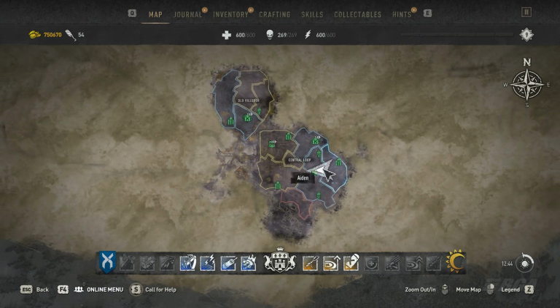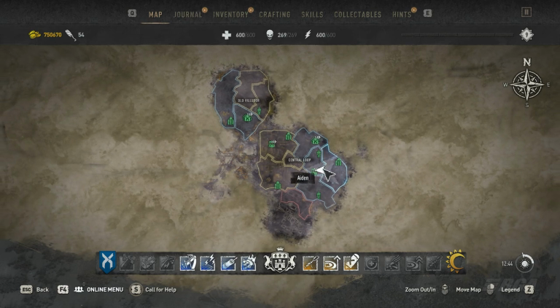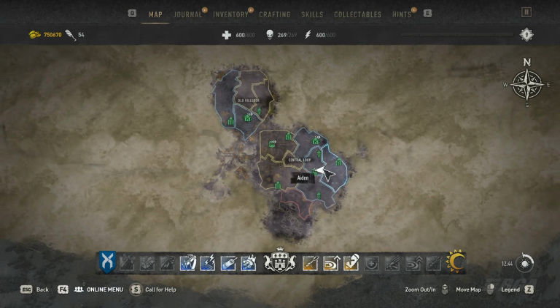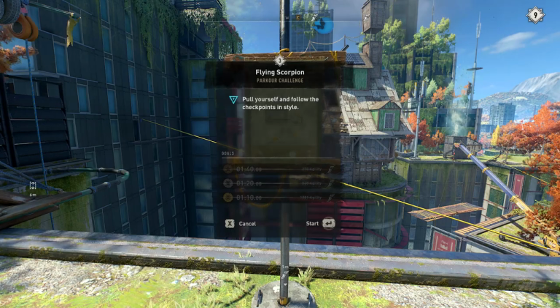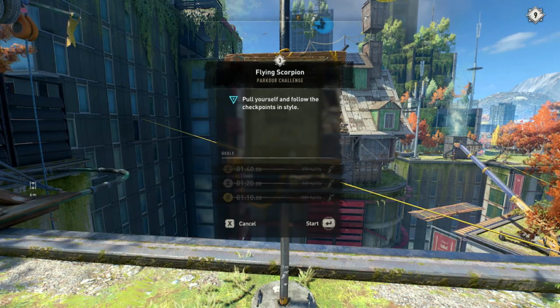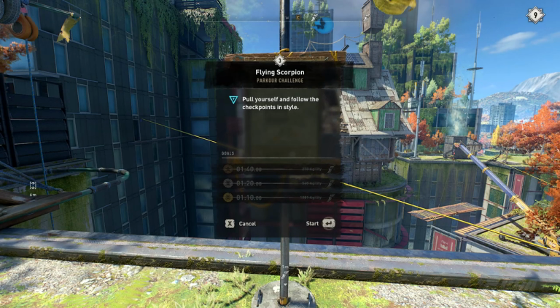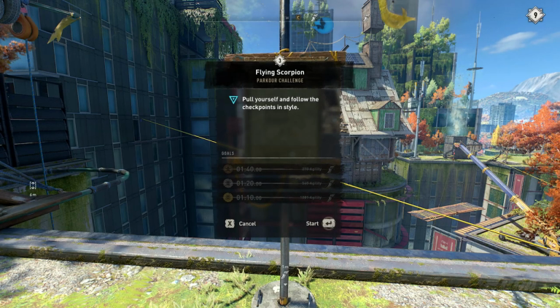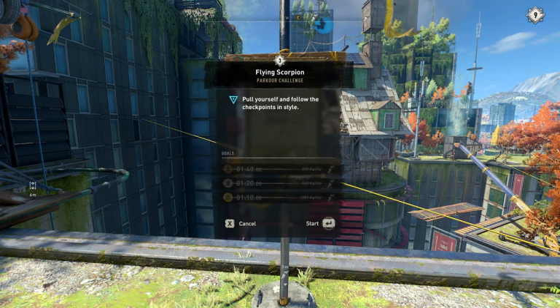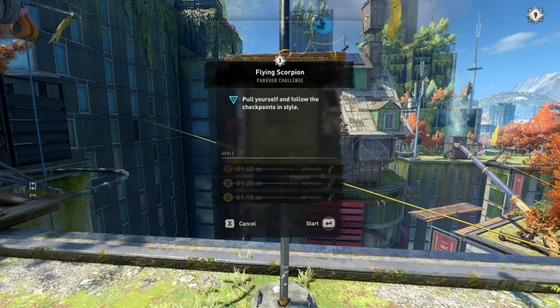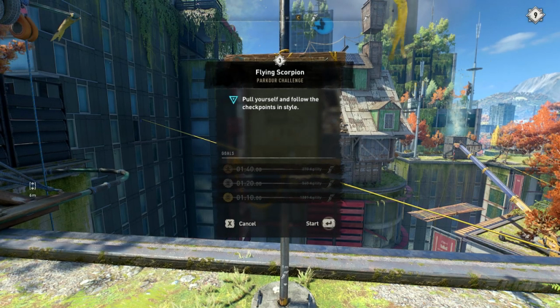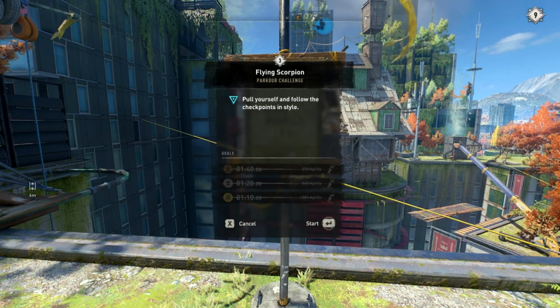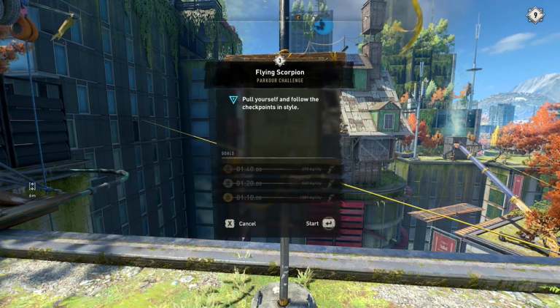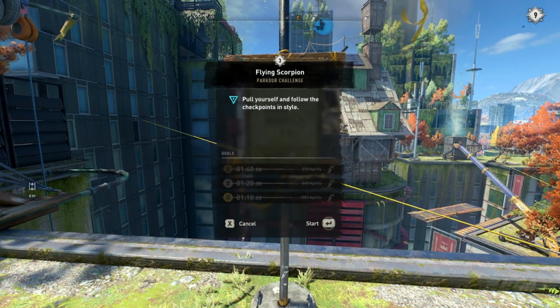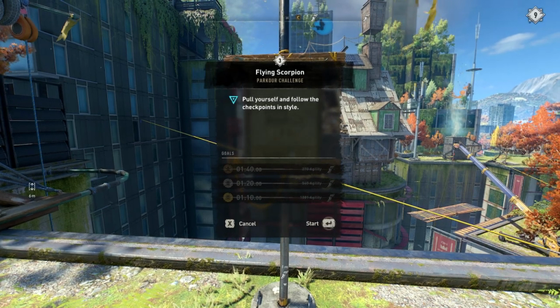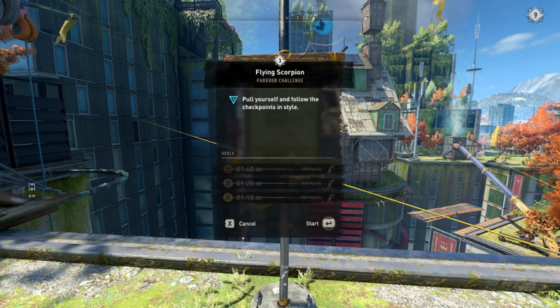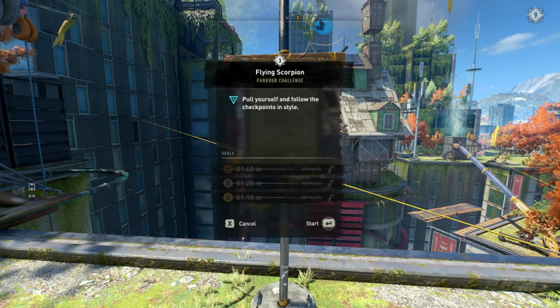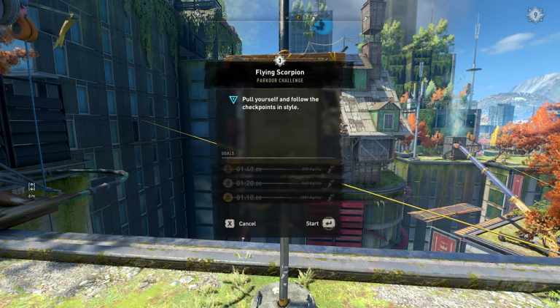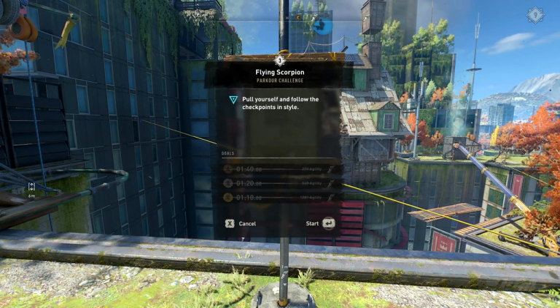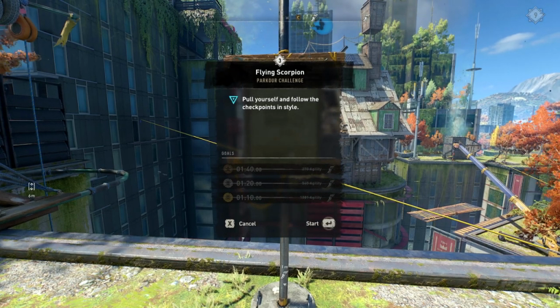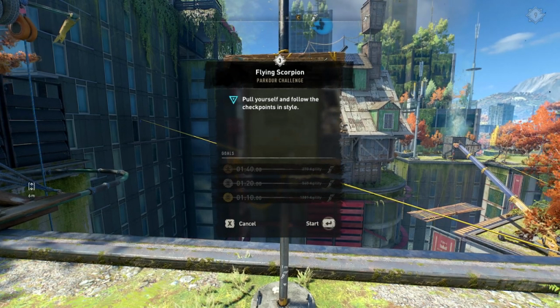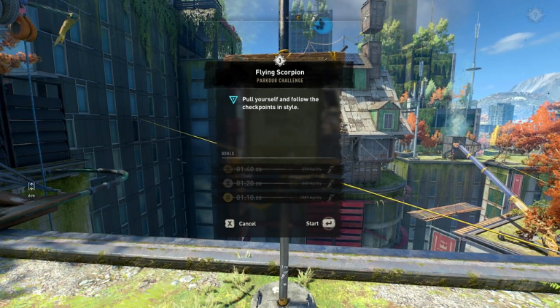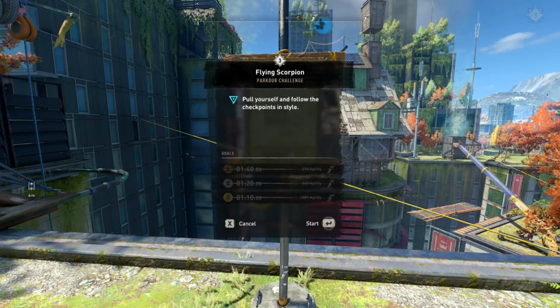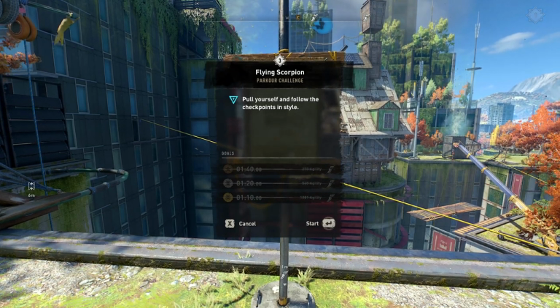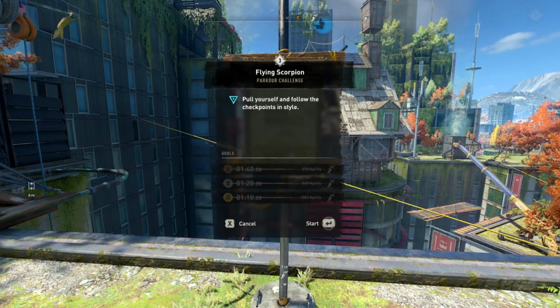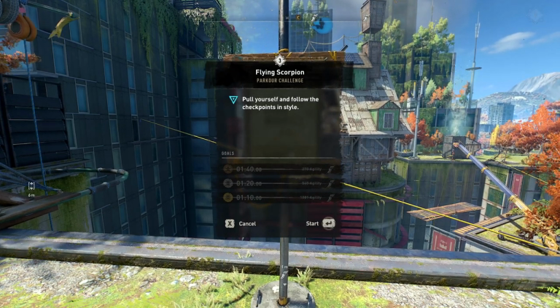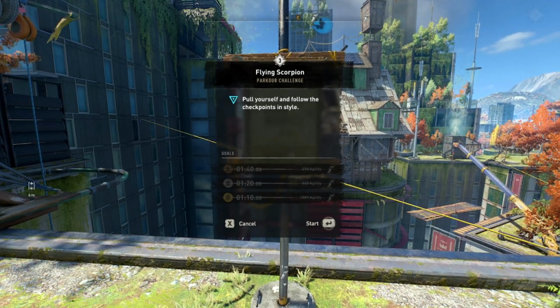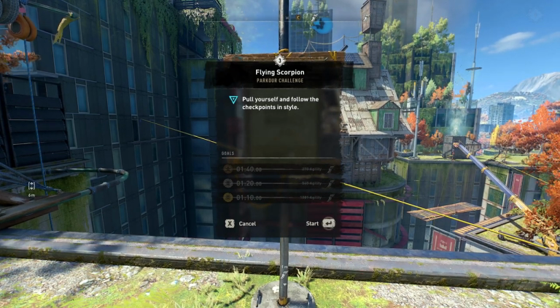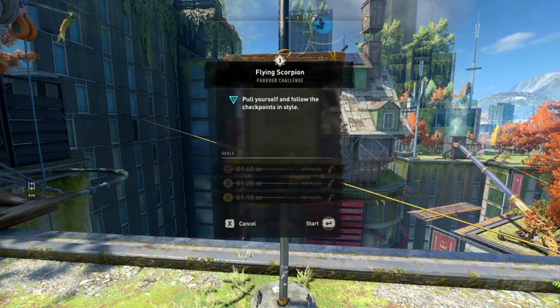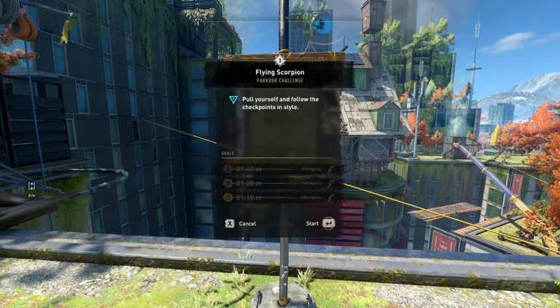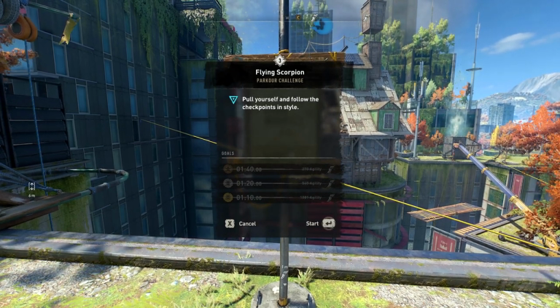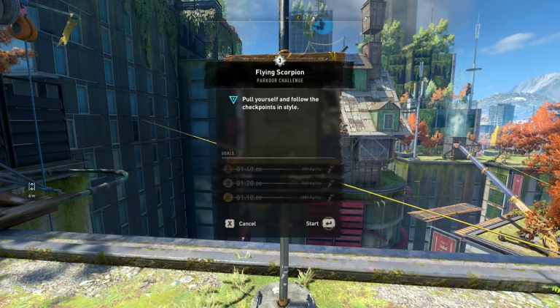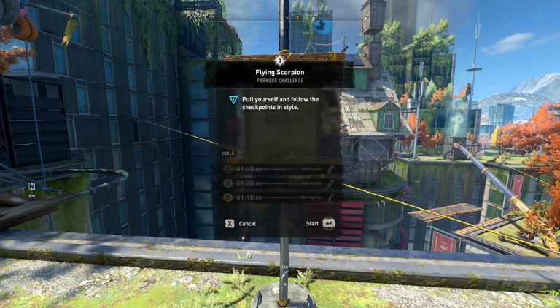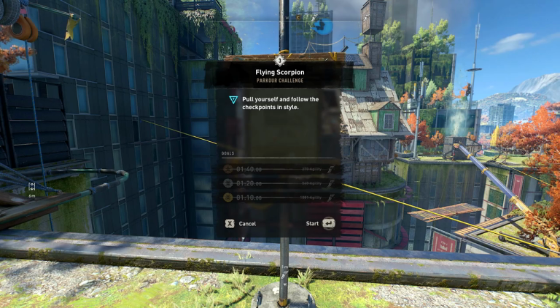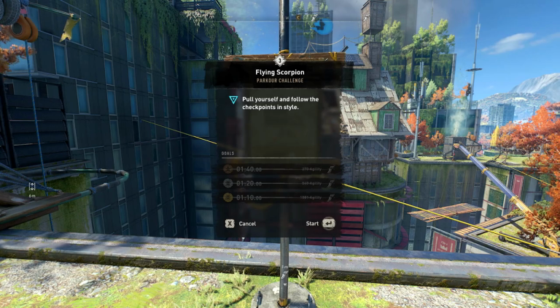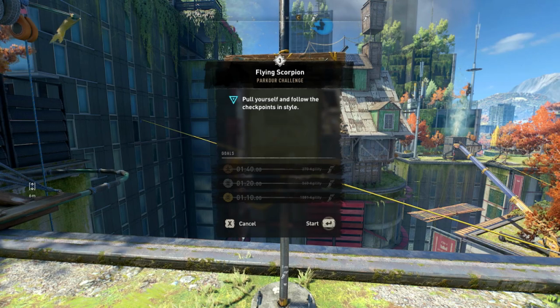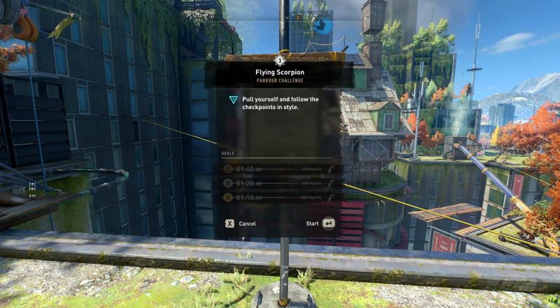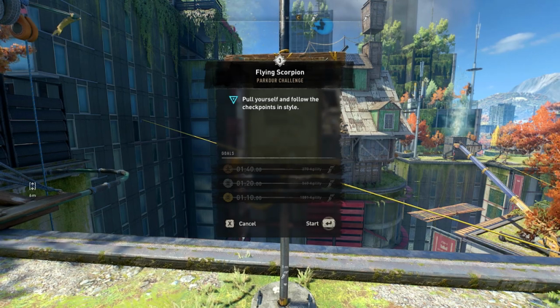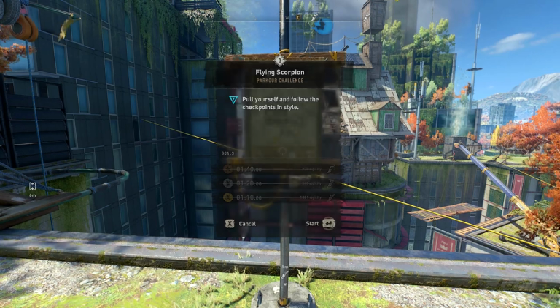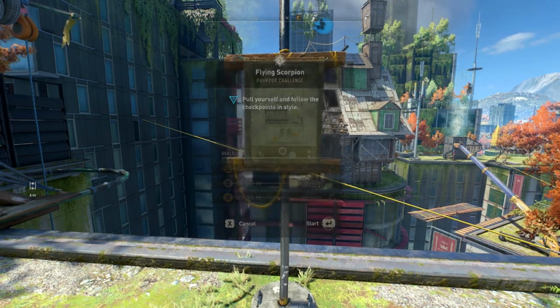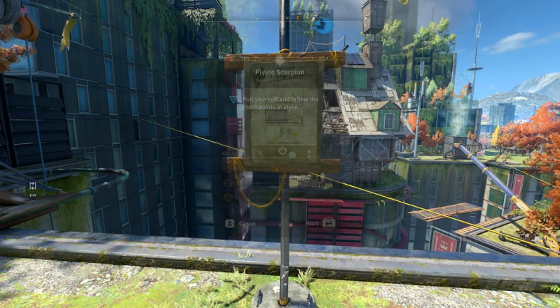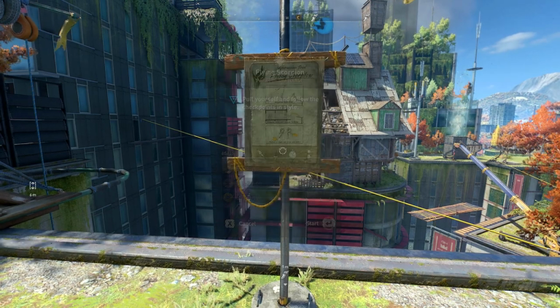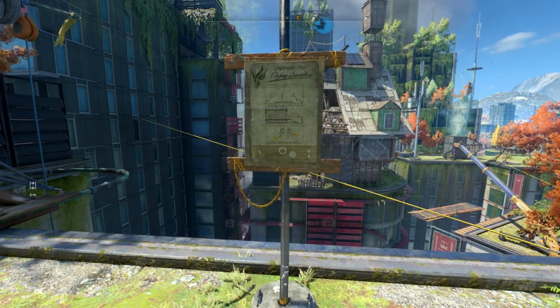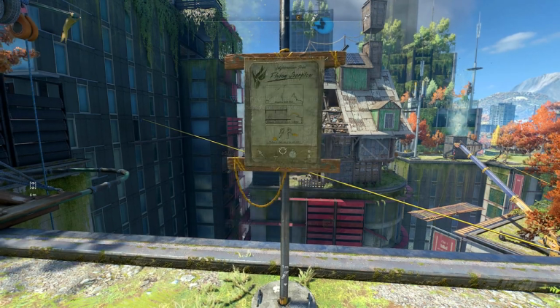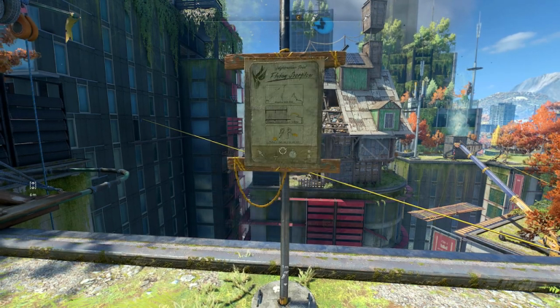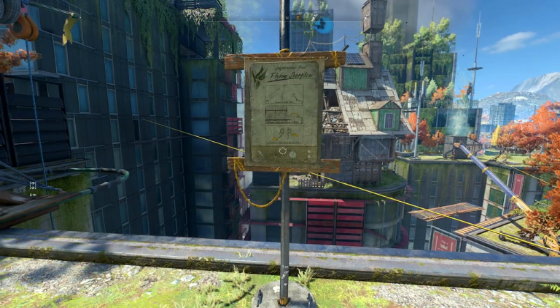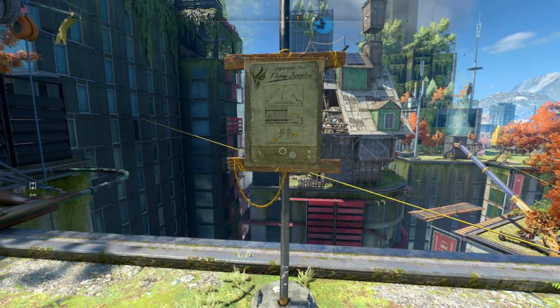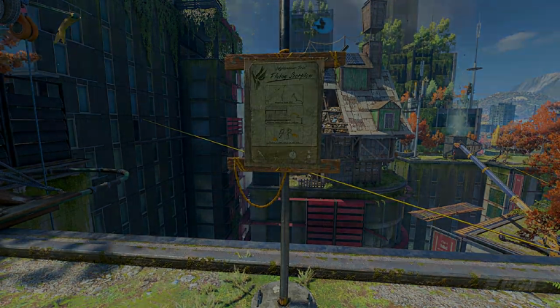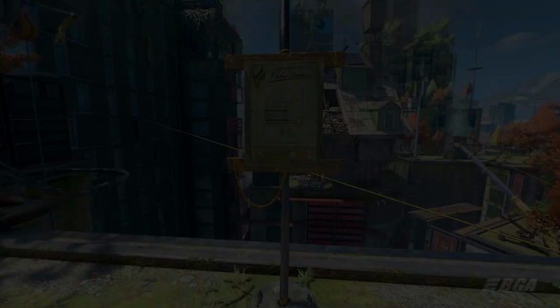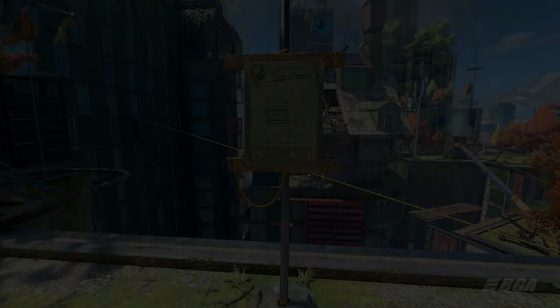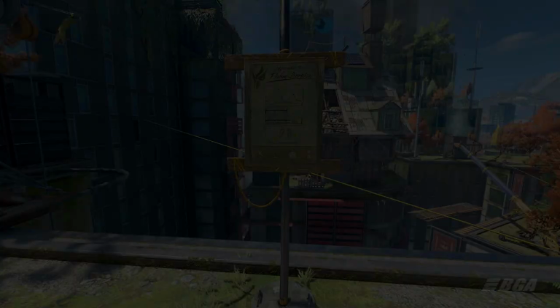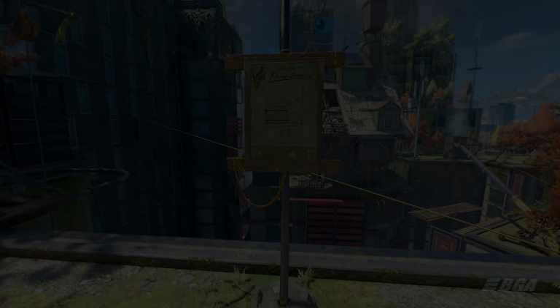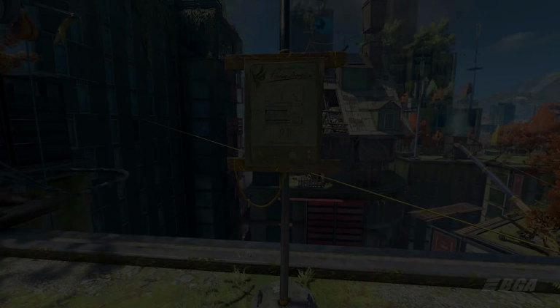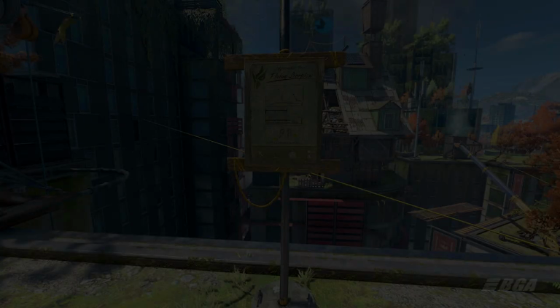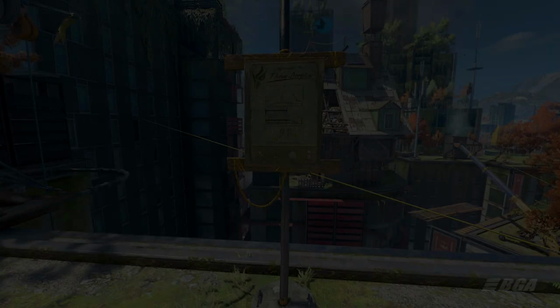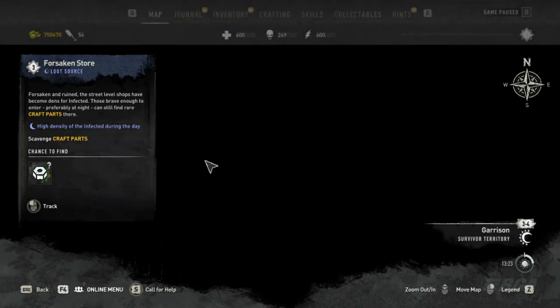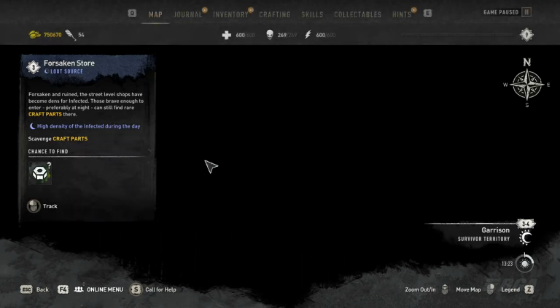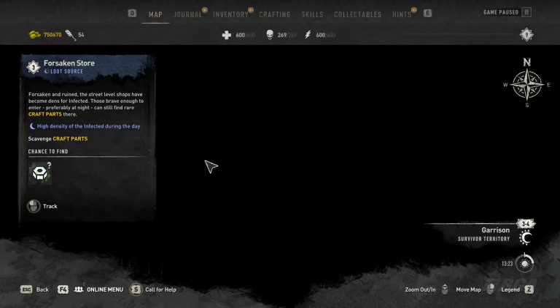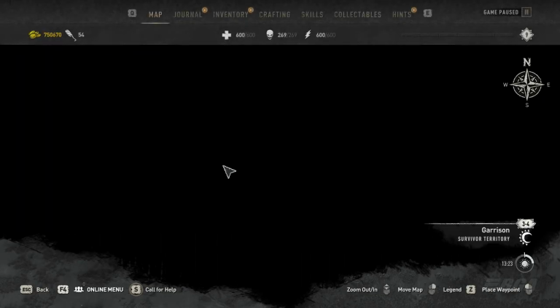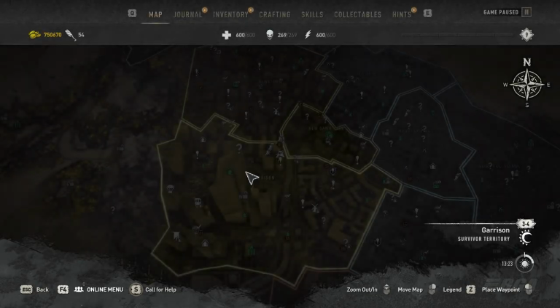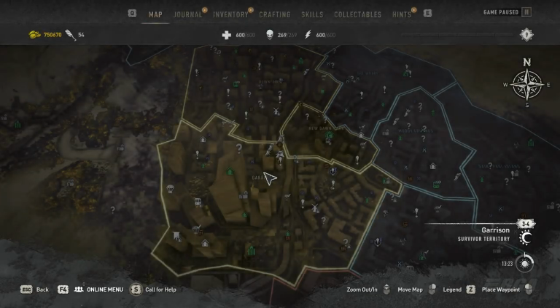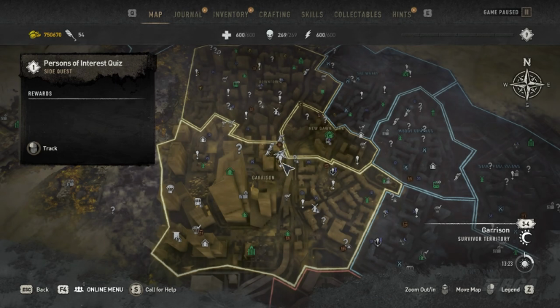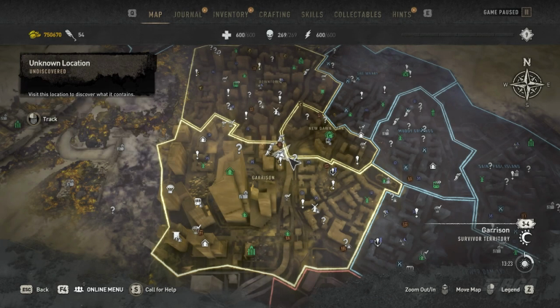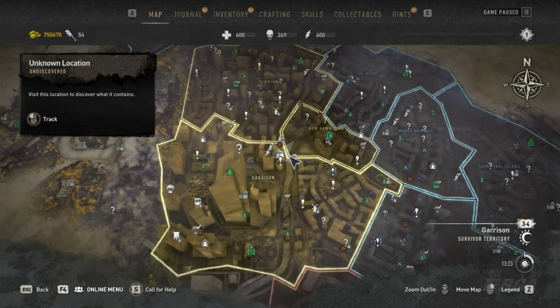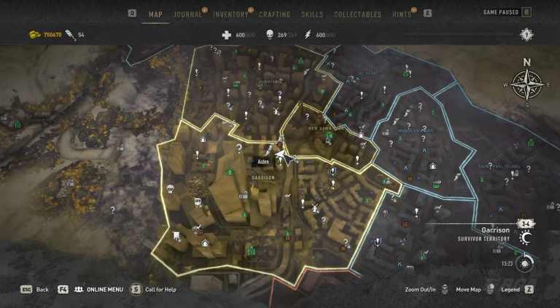The final and fifth challenge is called Flying Scorpion, which can be found near the Garrison in the Central Loop.